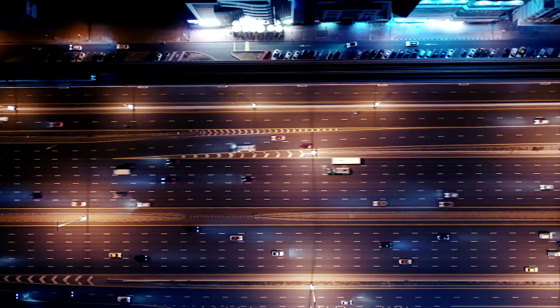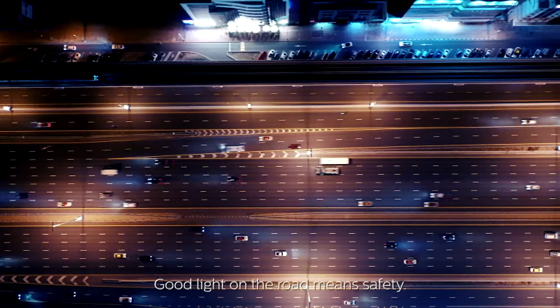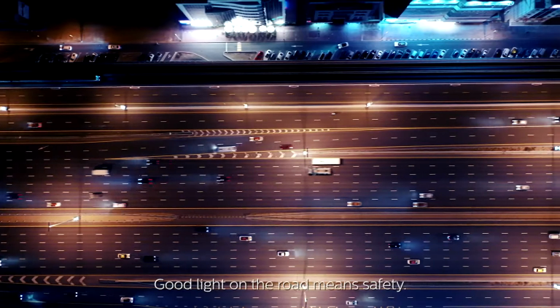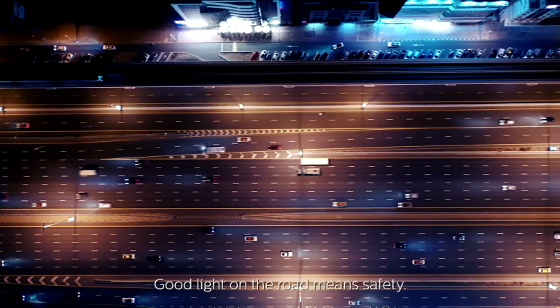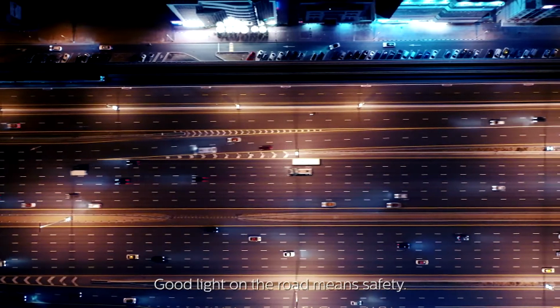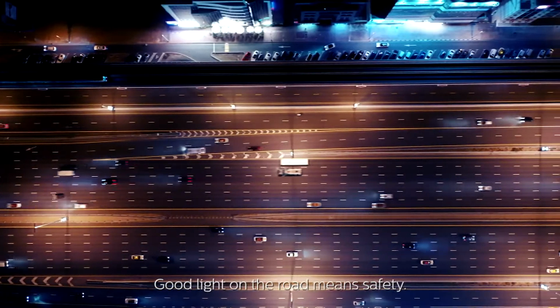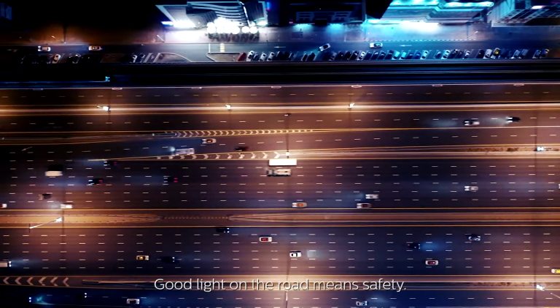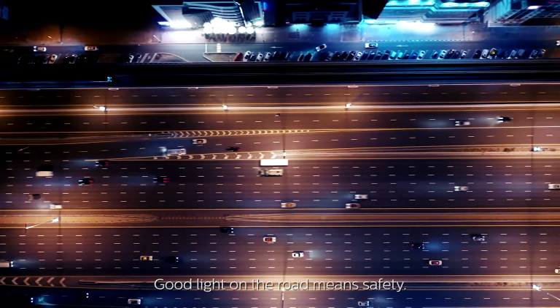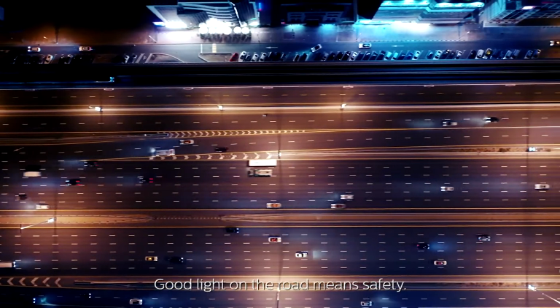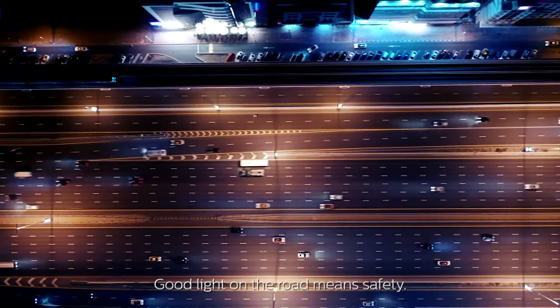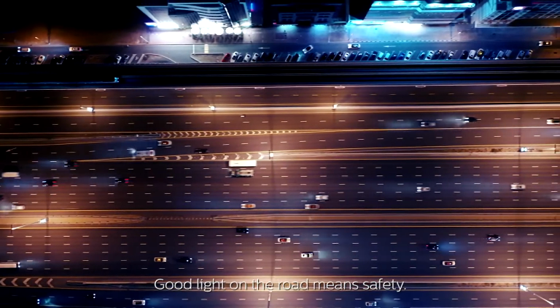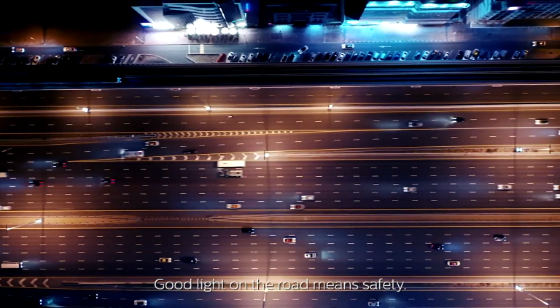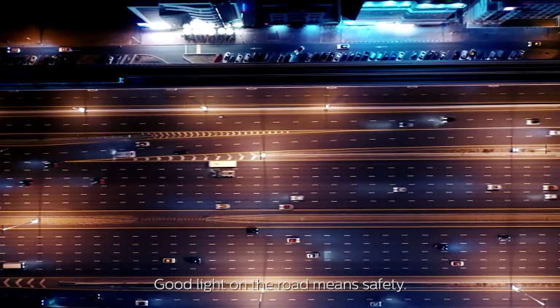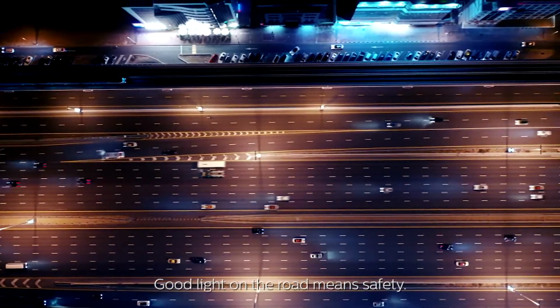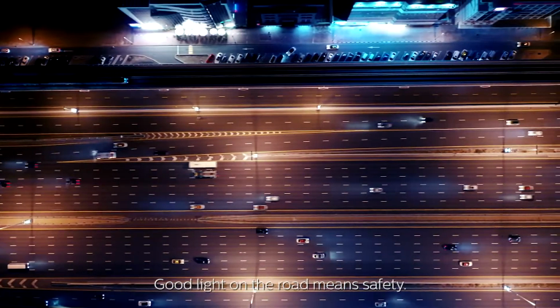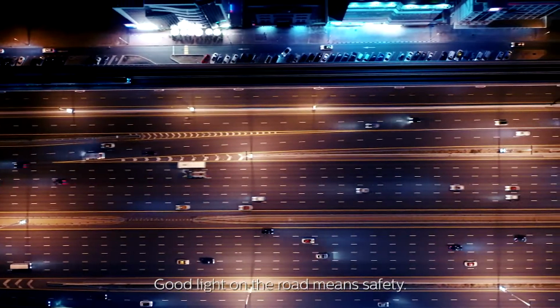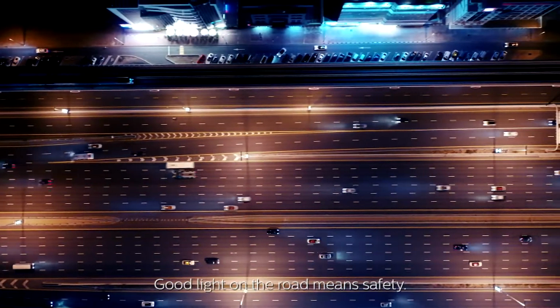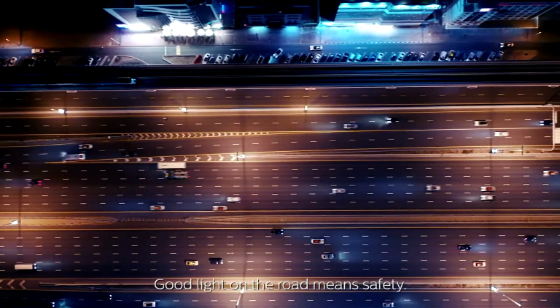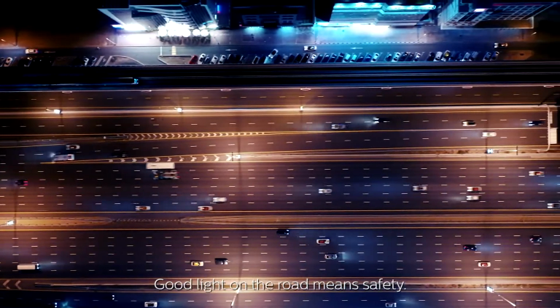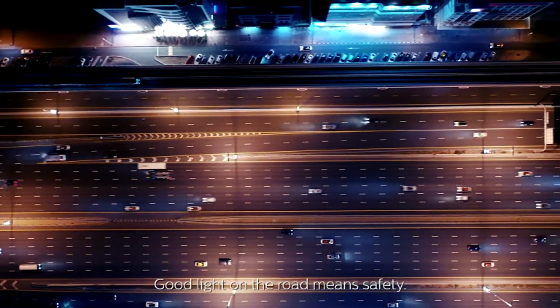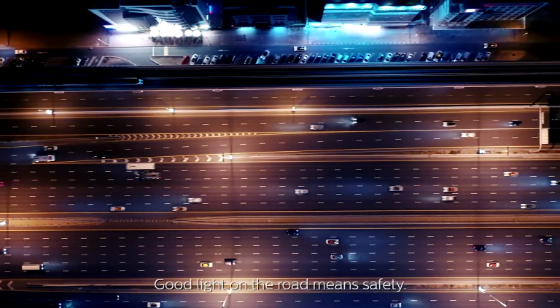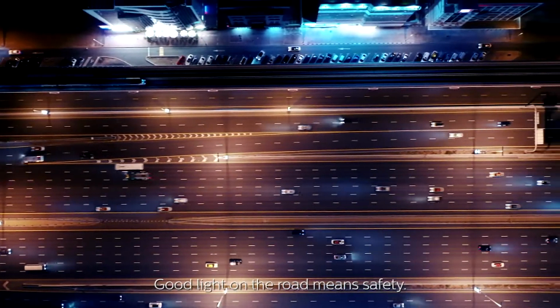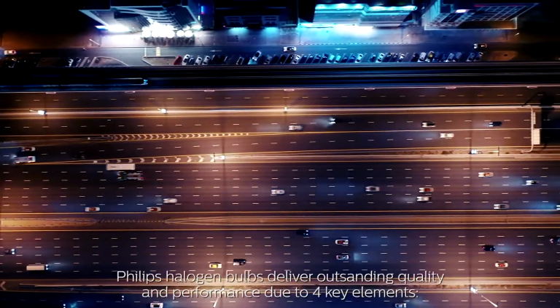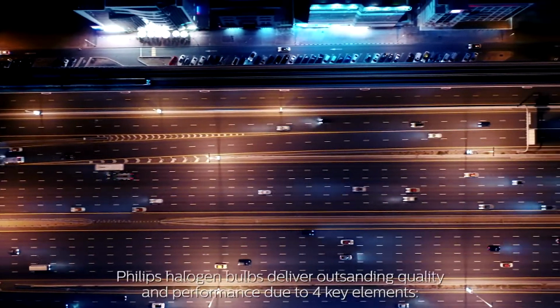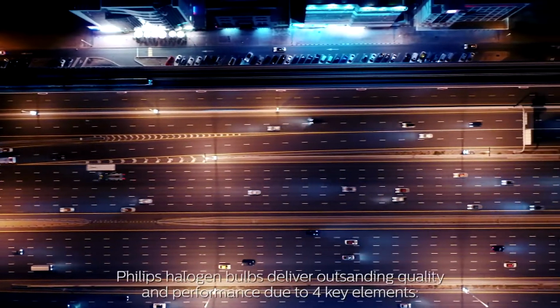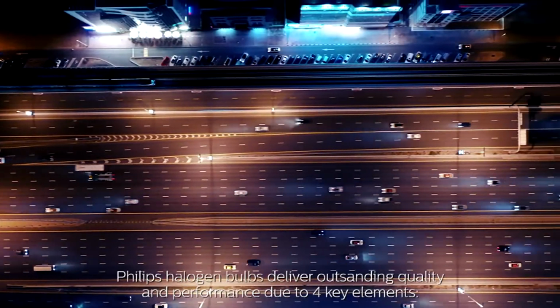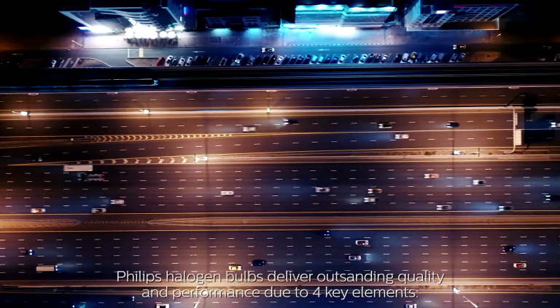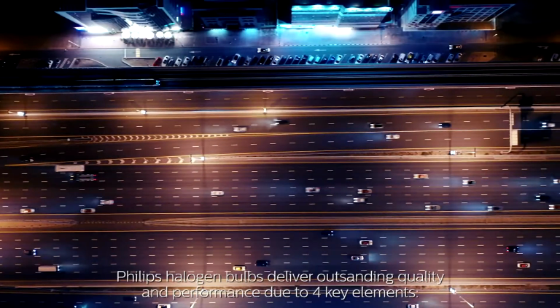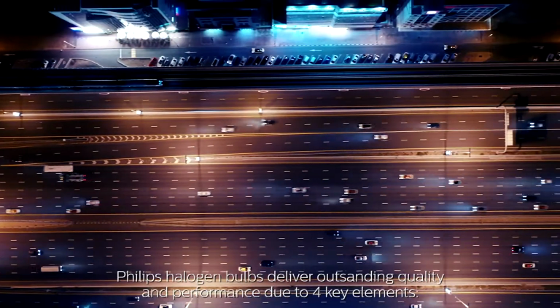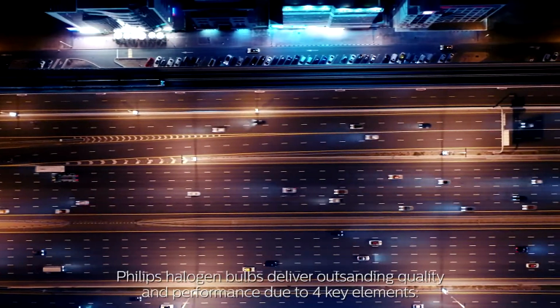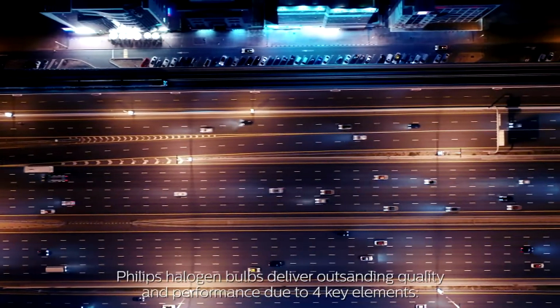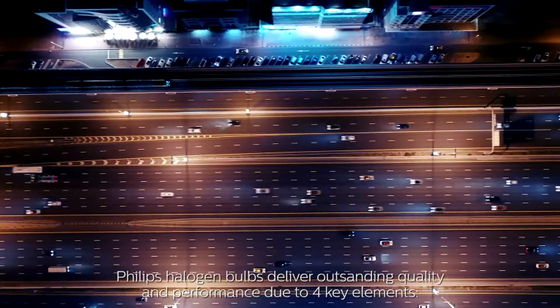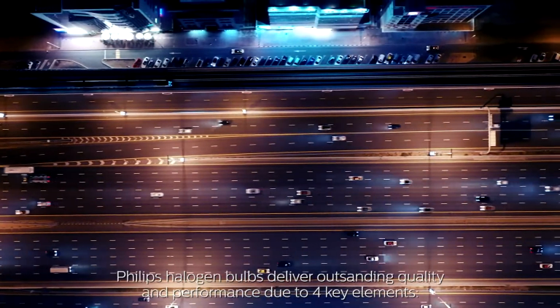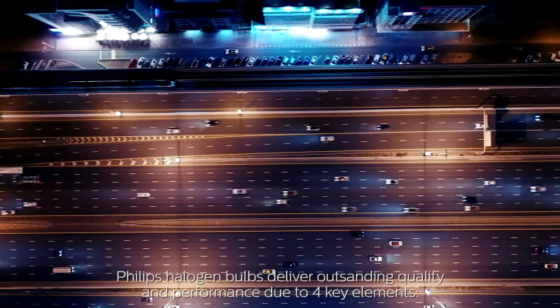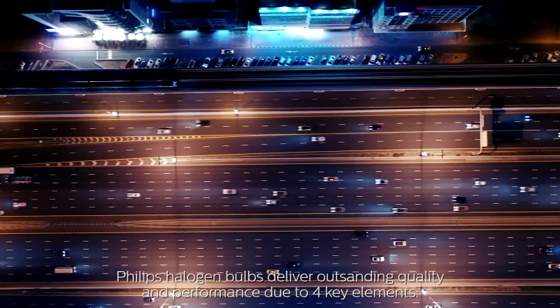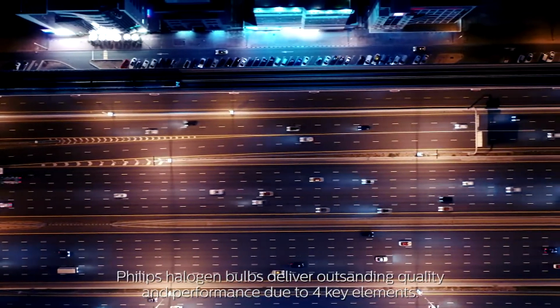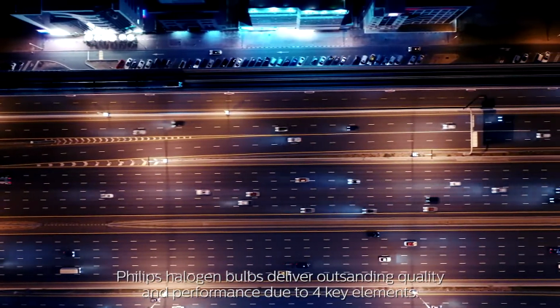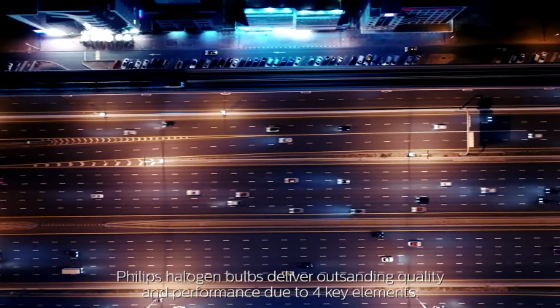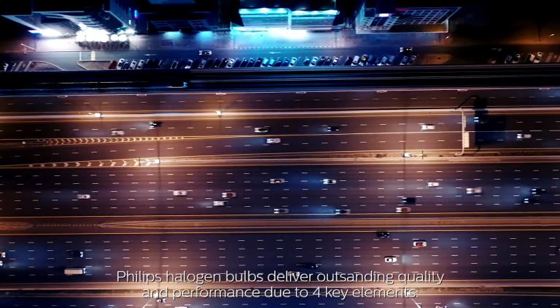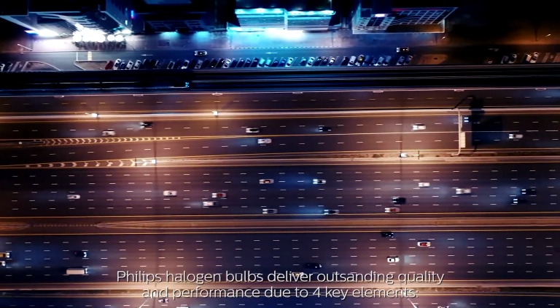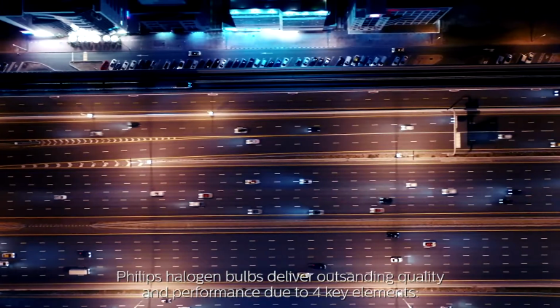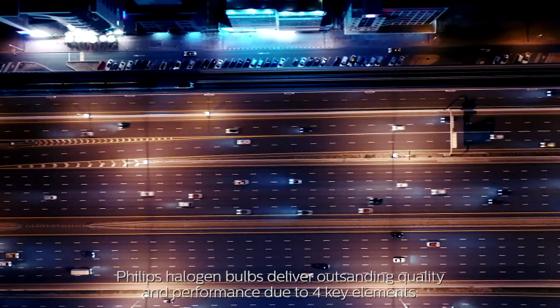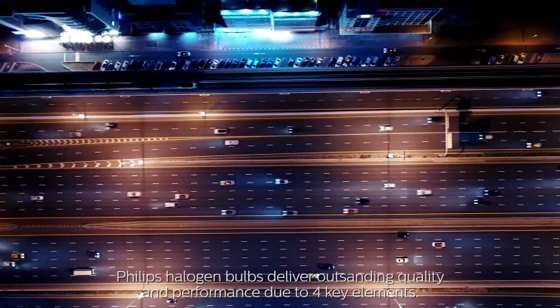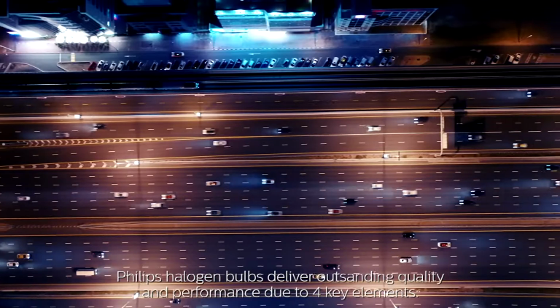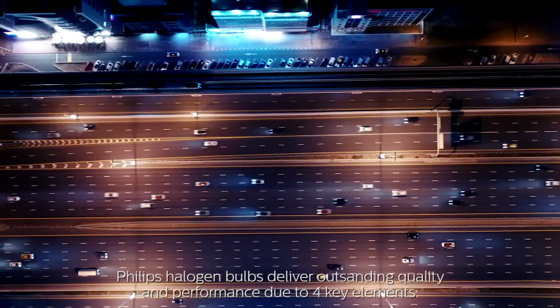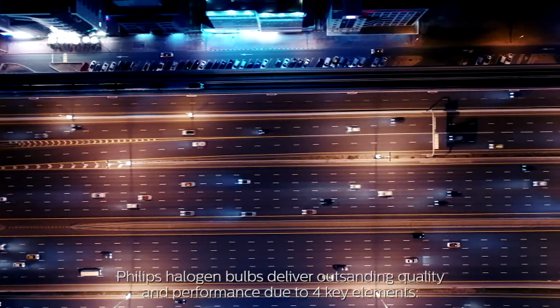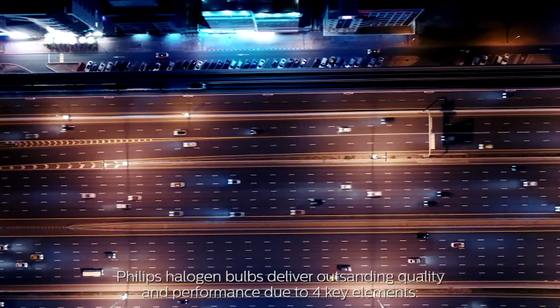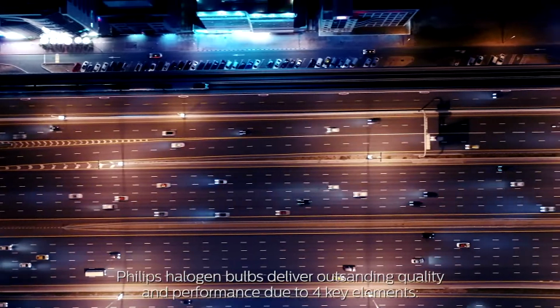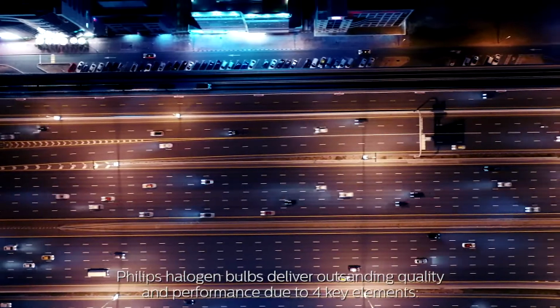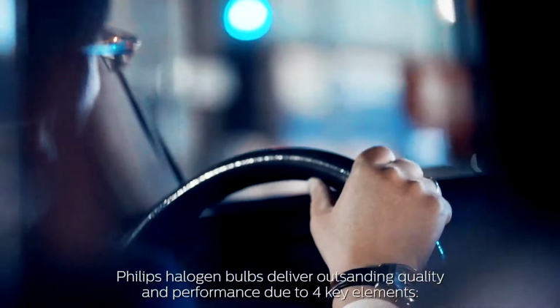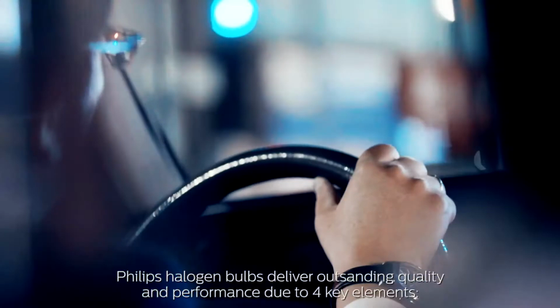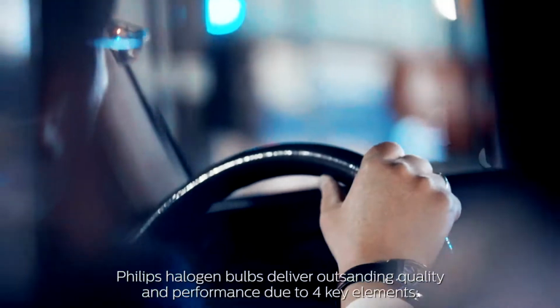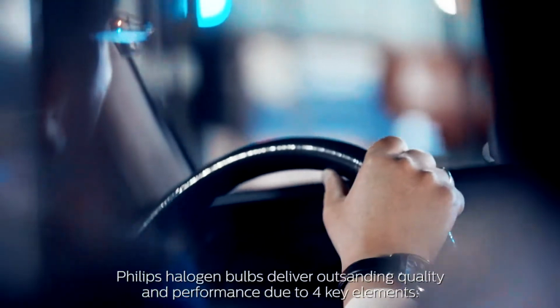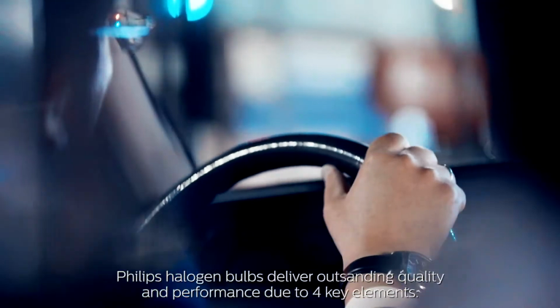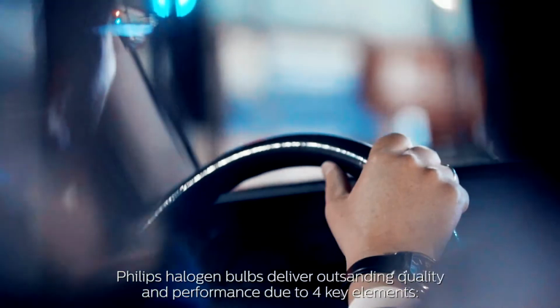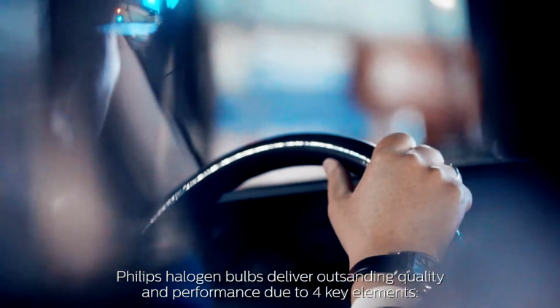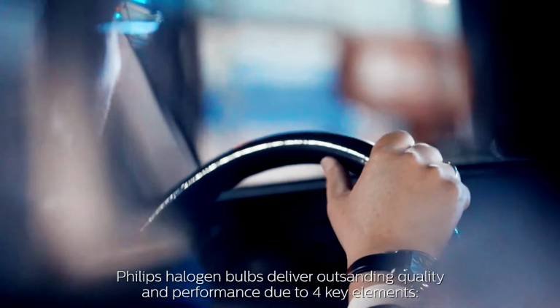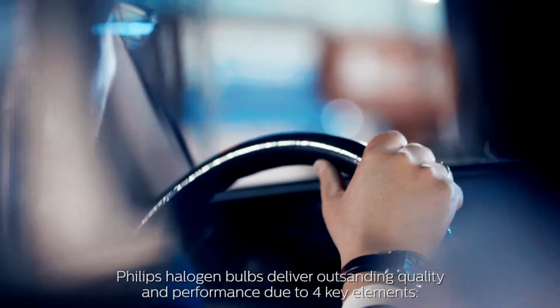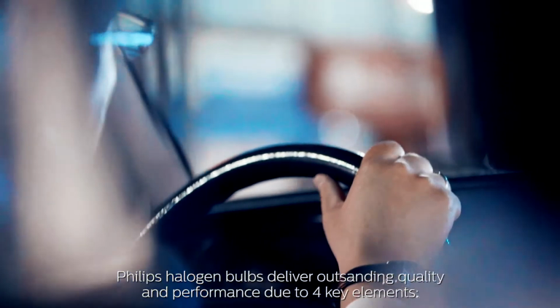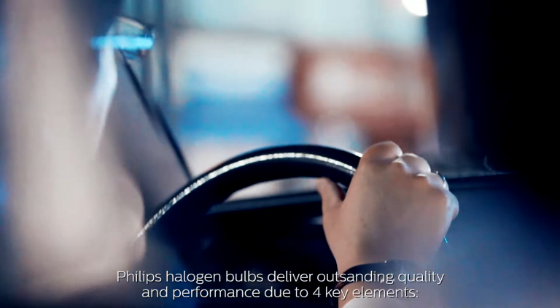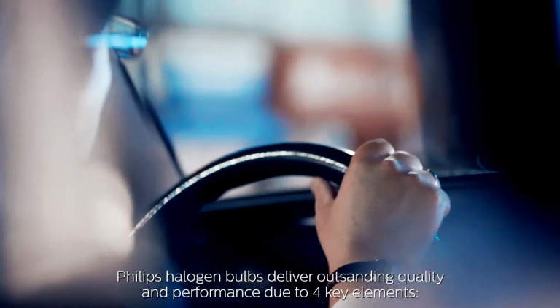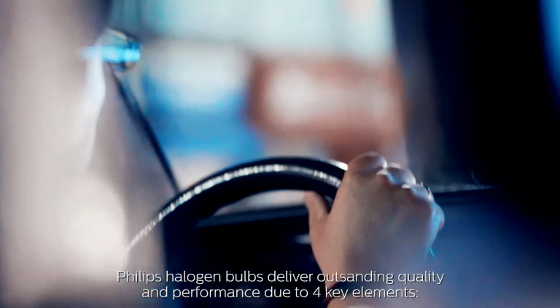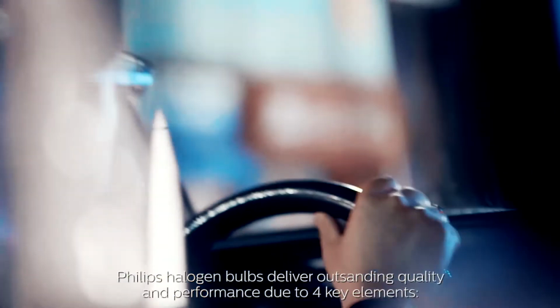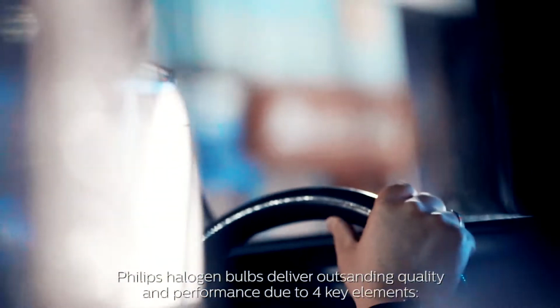Good light on the road means safety. Philips Halogen Bulbs deliver outstanding quality and performance due to four key elements.